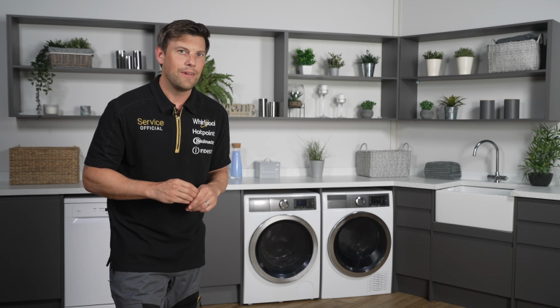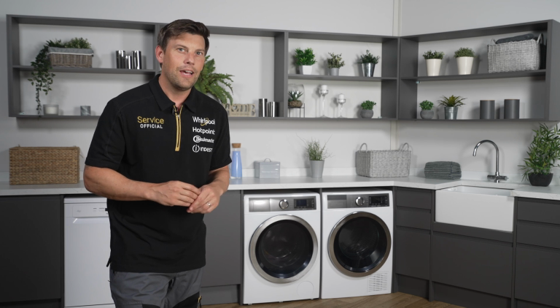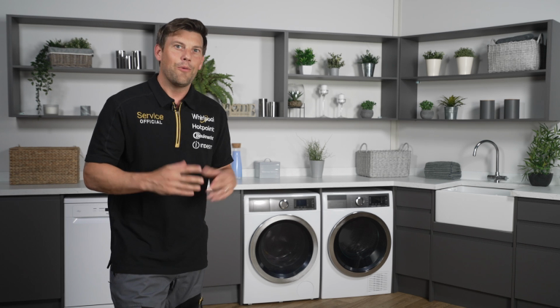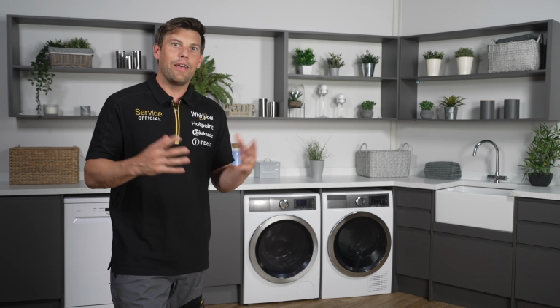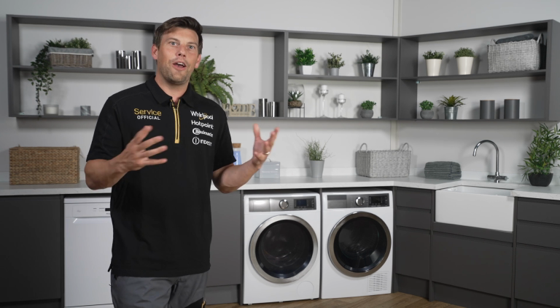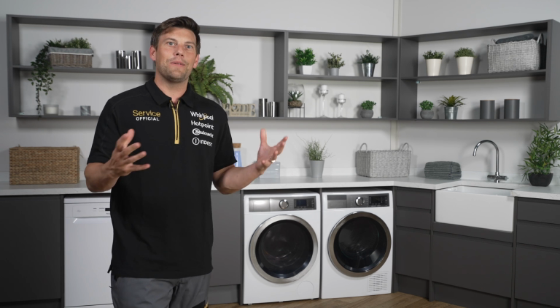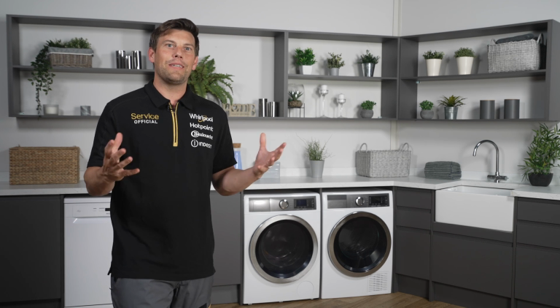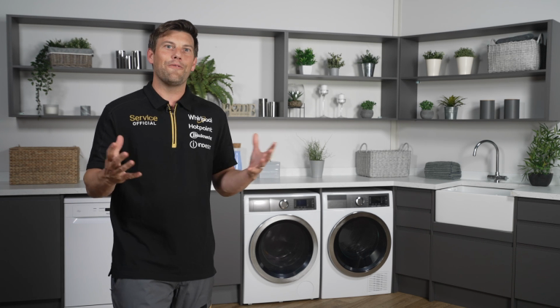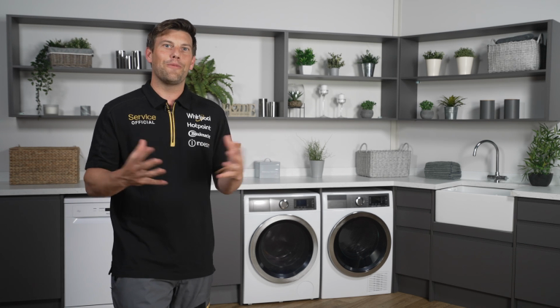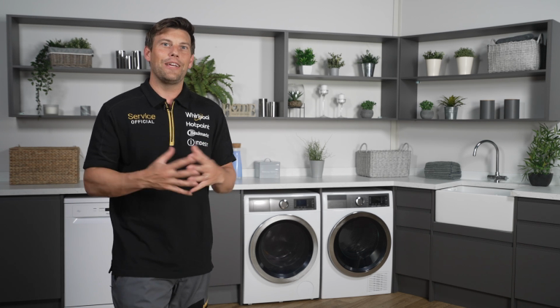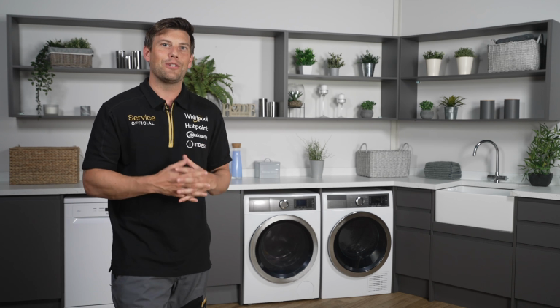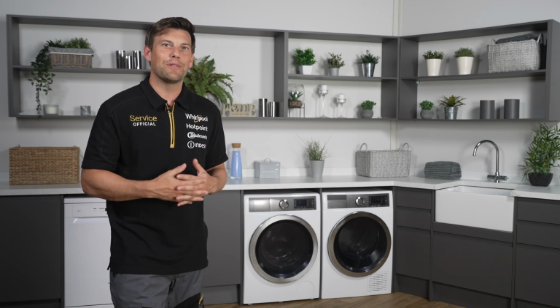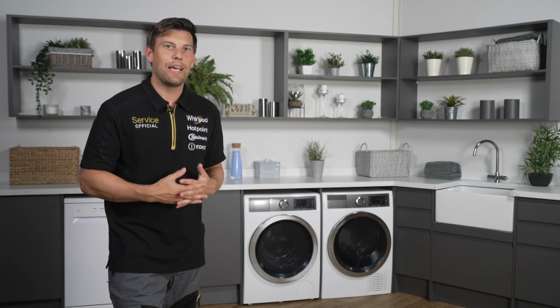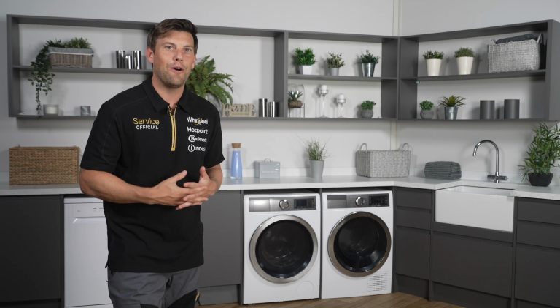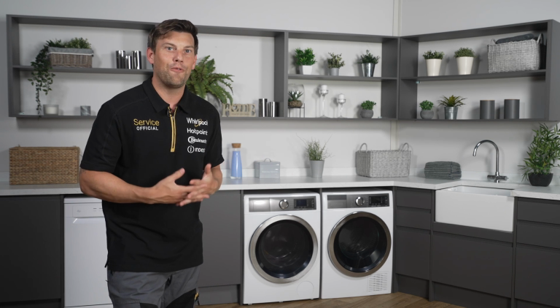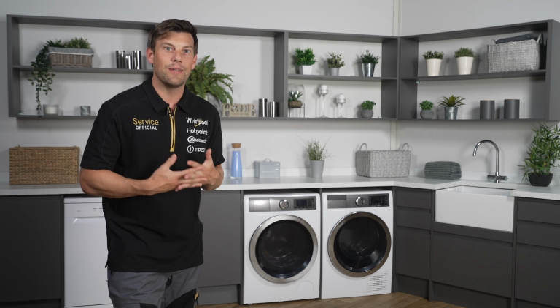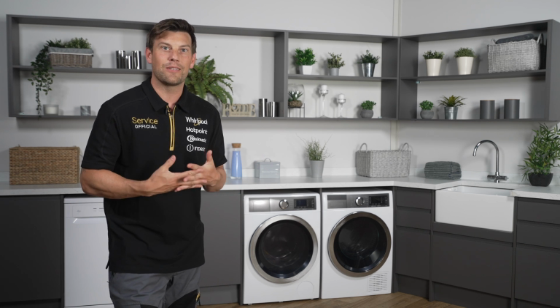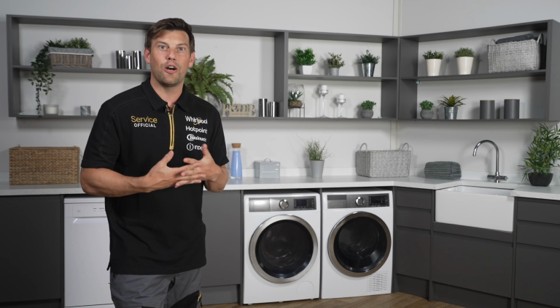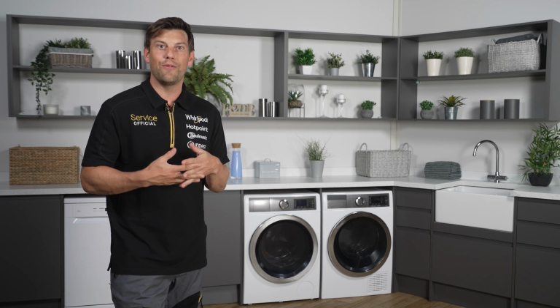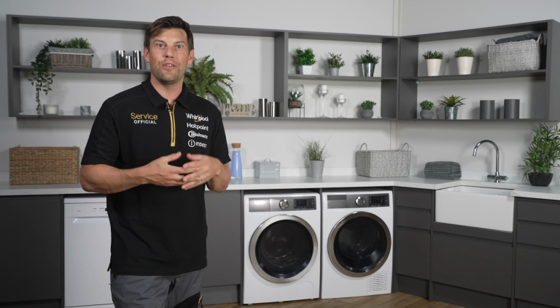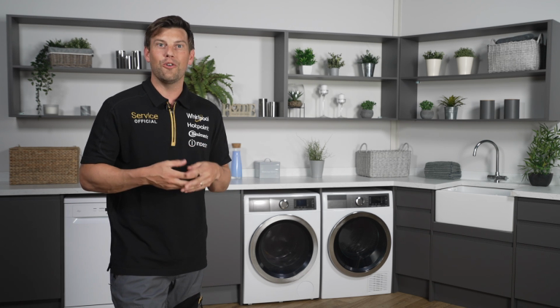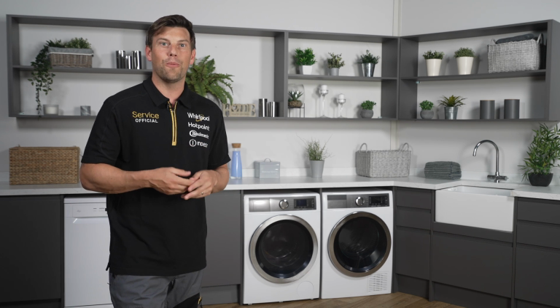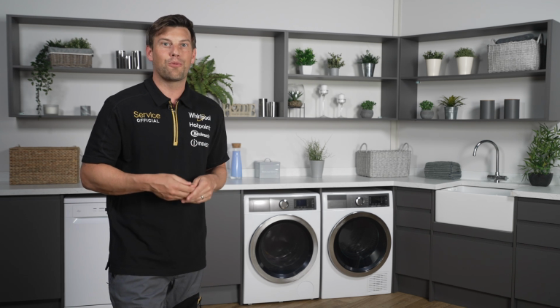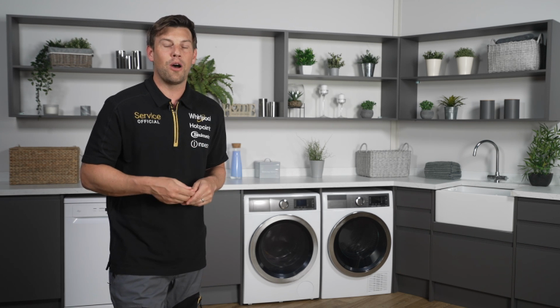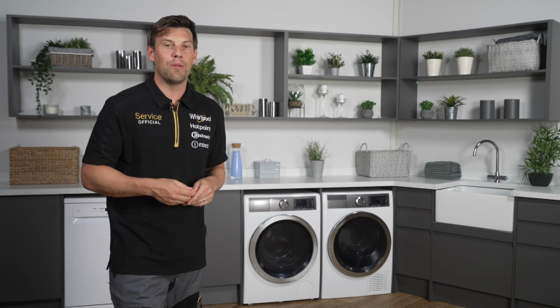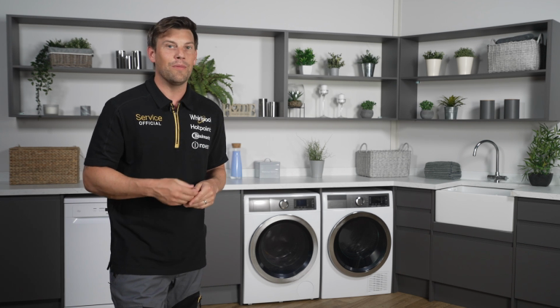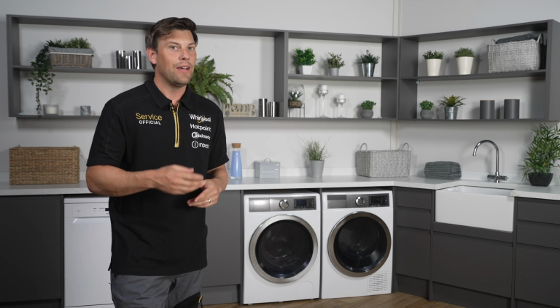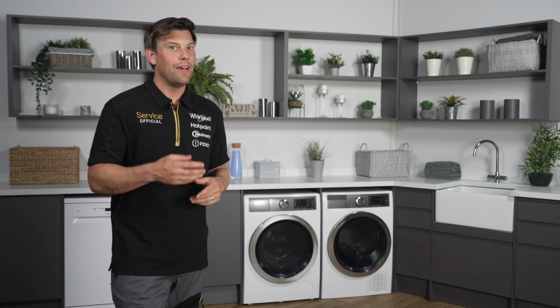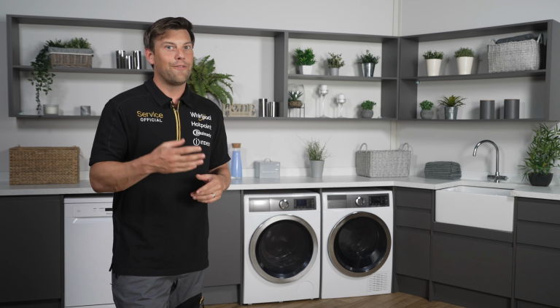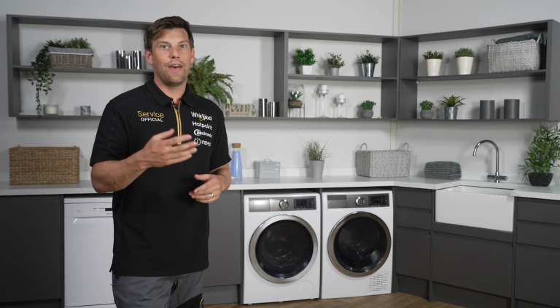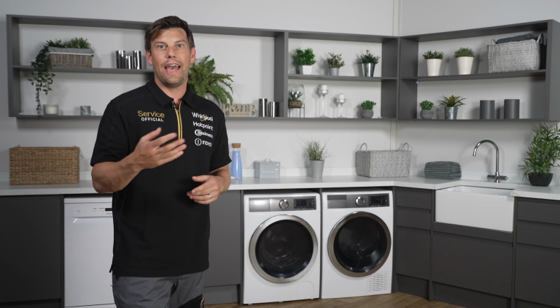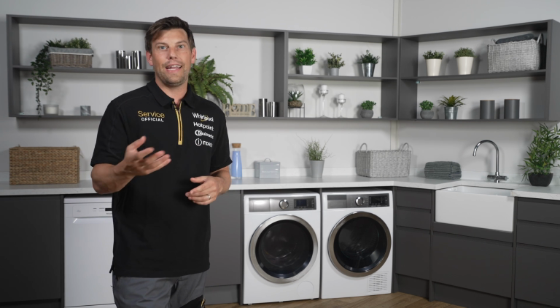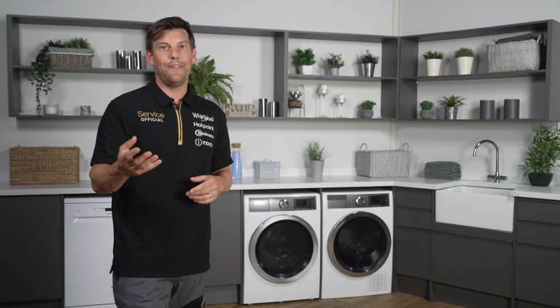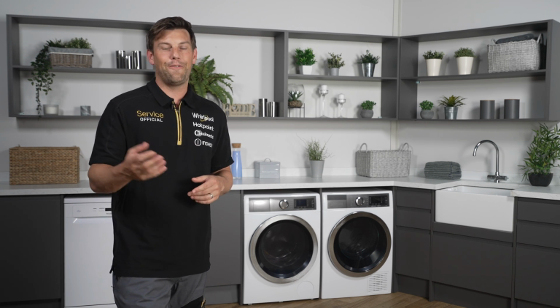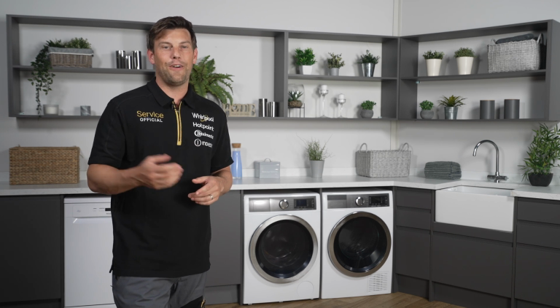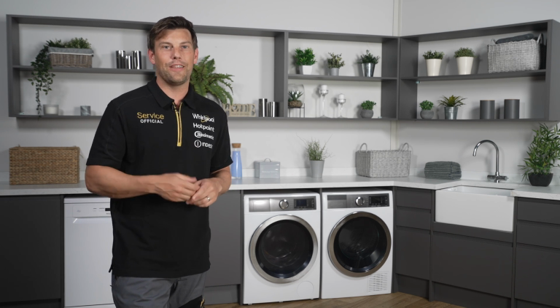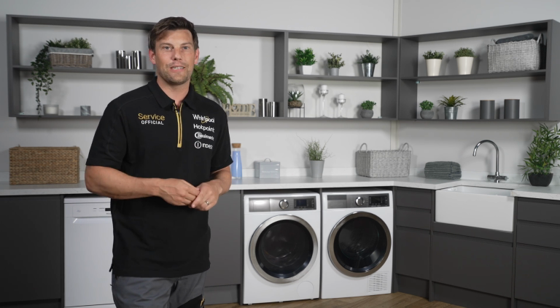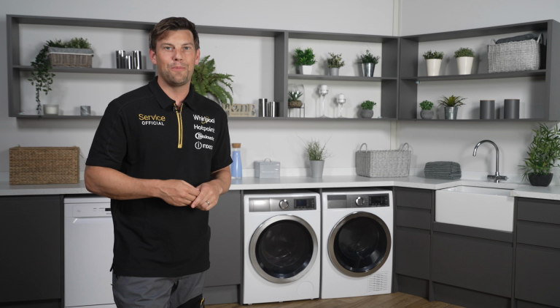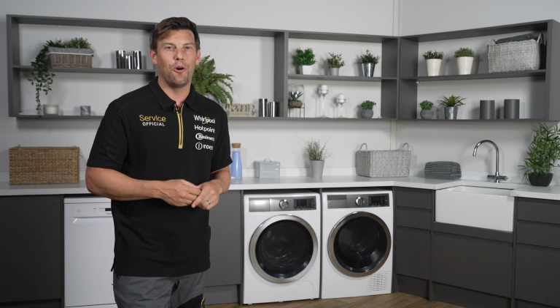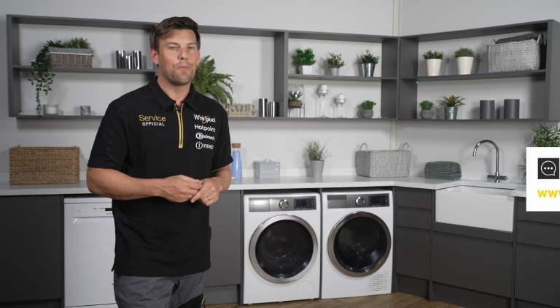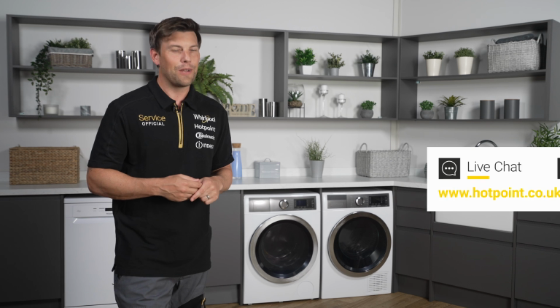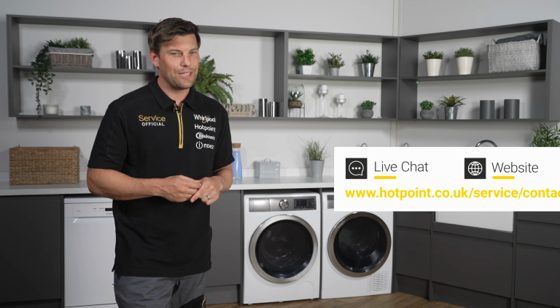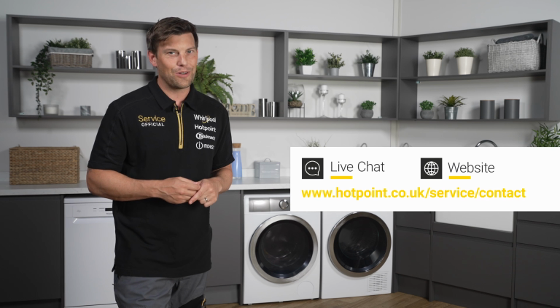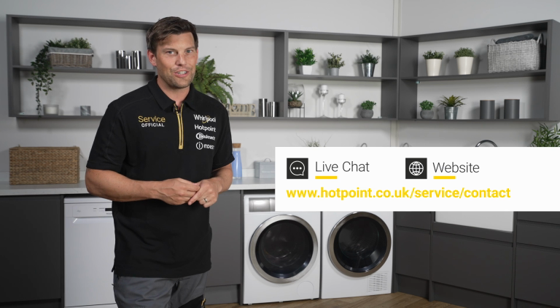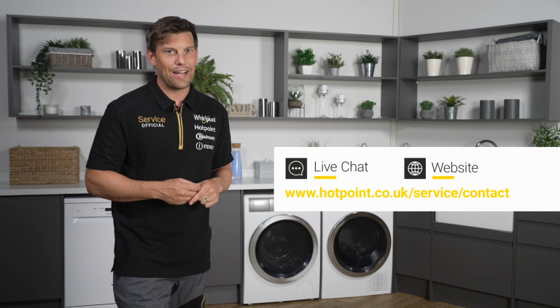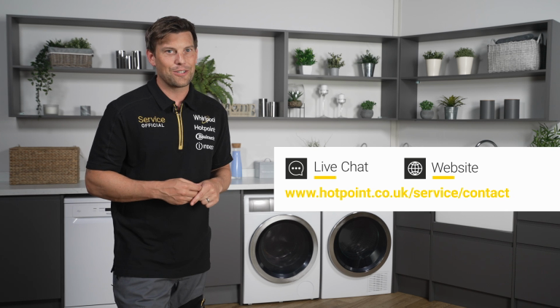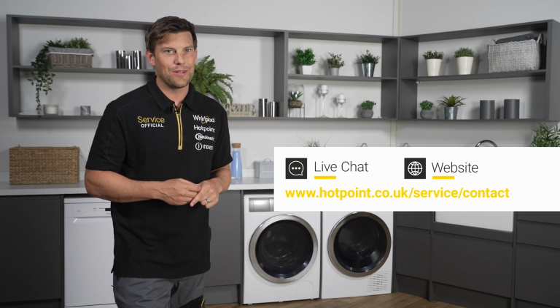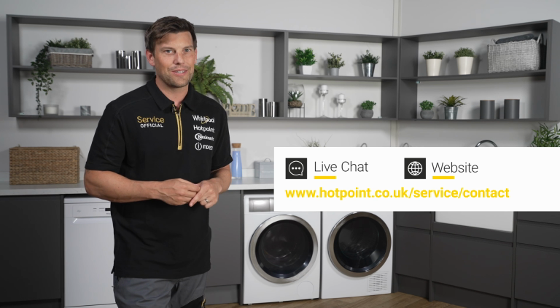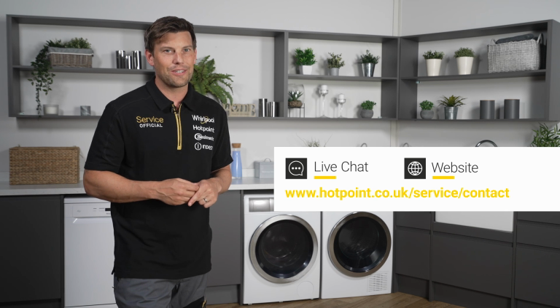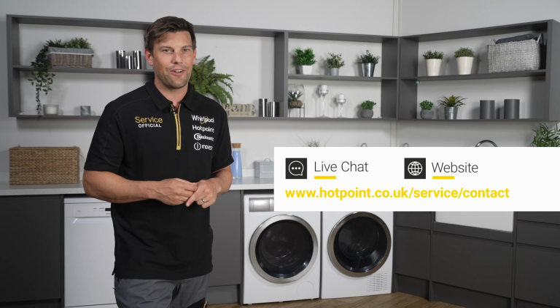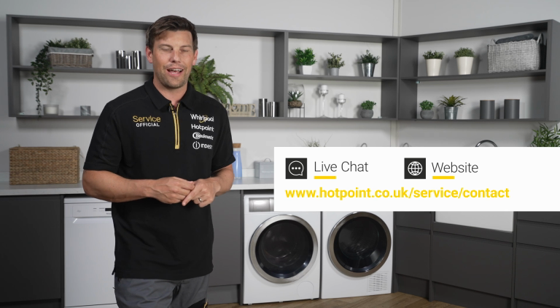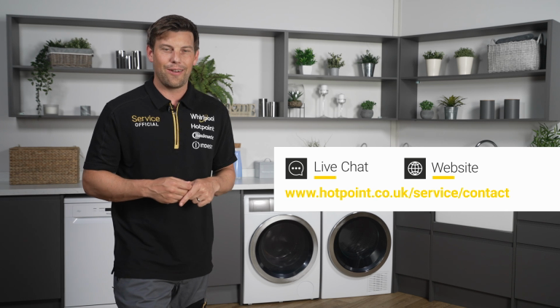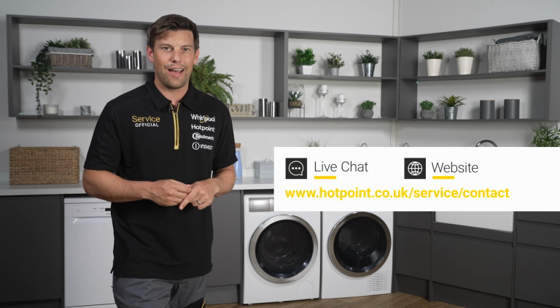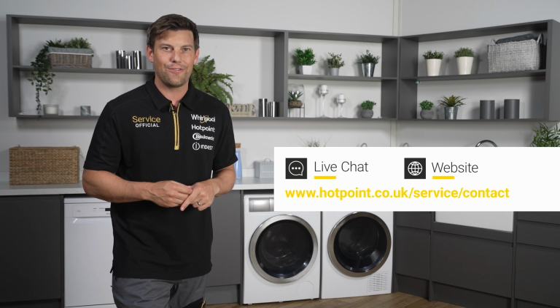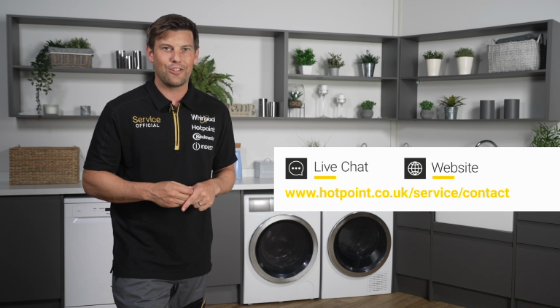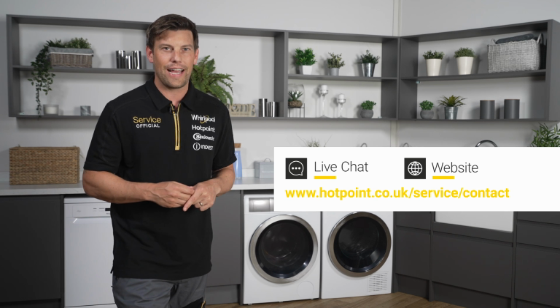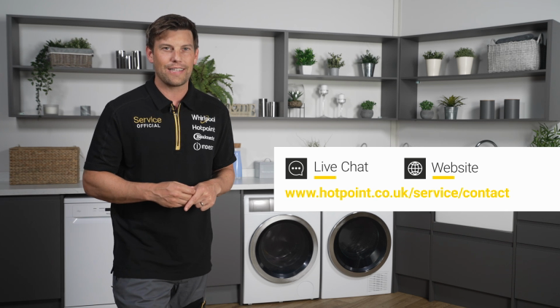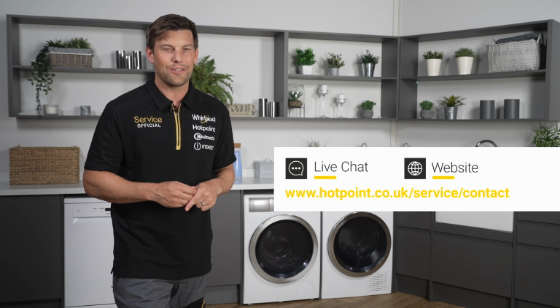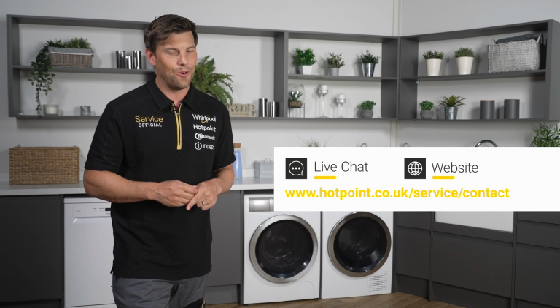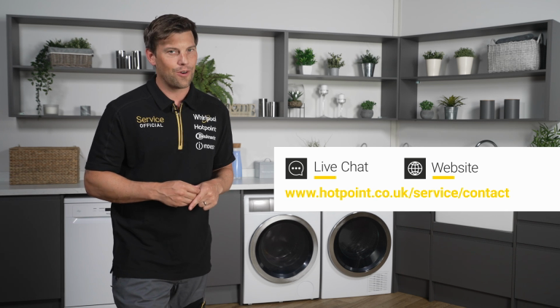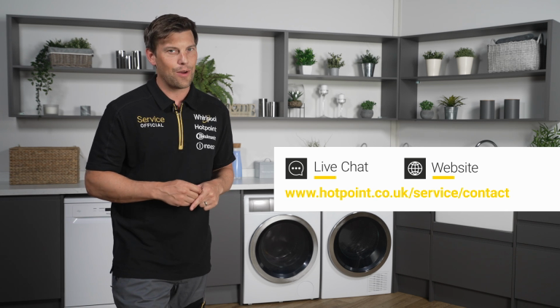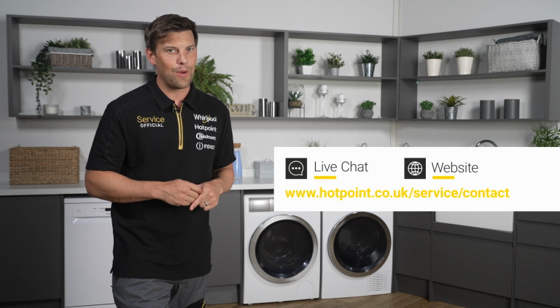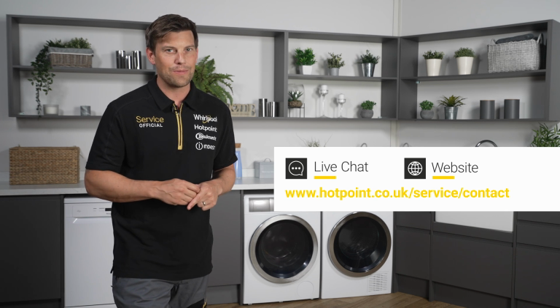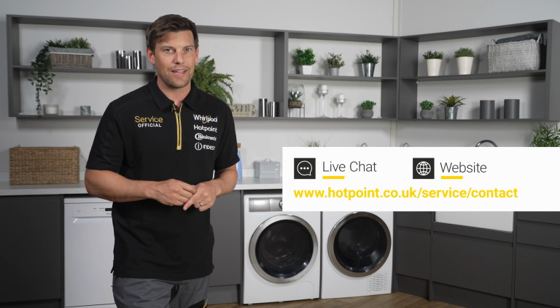We hope this information was helpful in solving your problem. For any further support, please reach out to us on our live chat or our website.